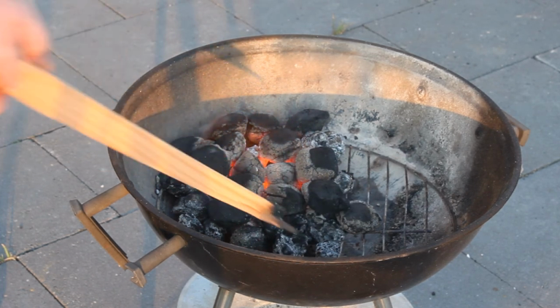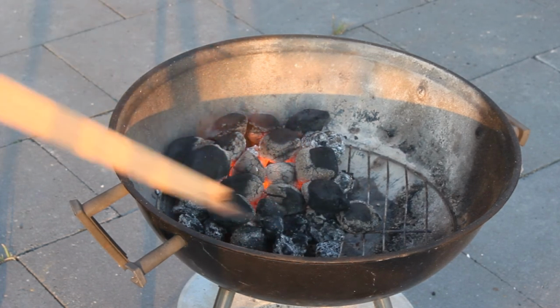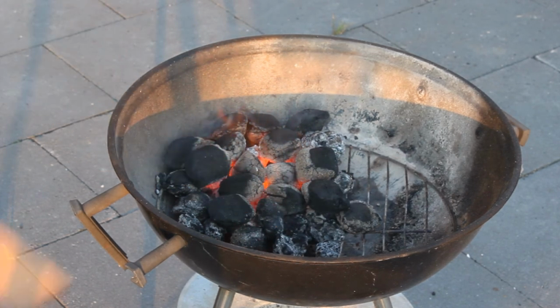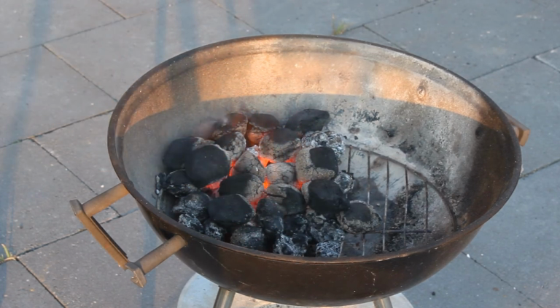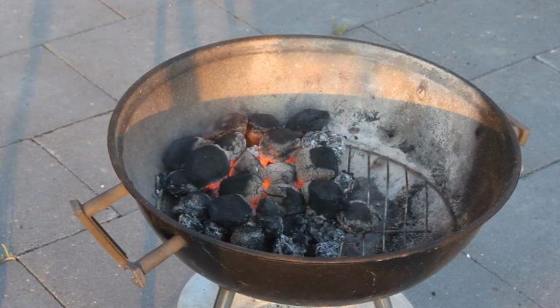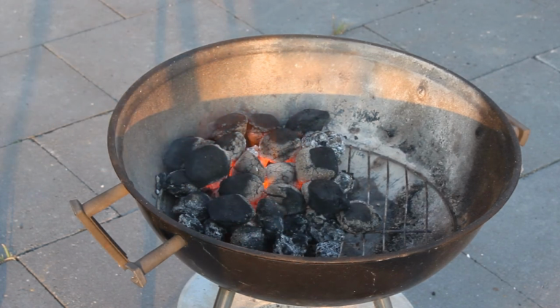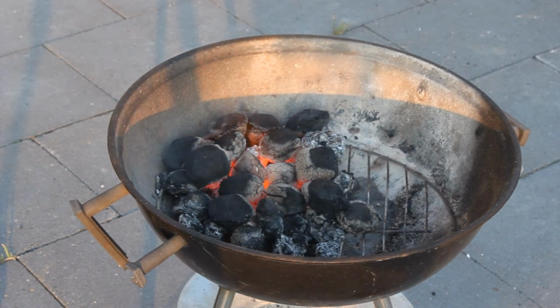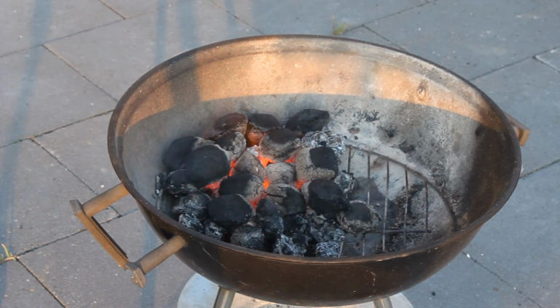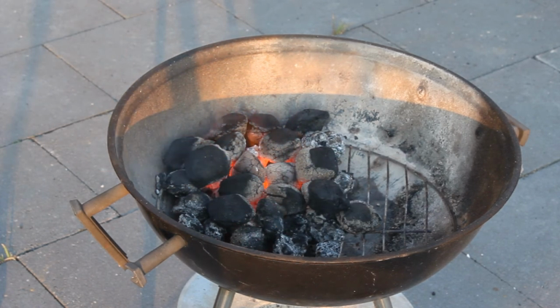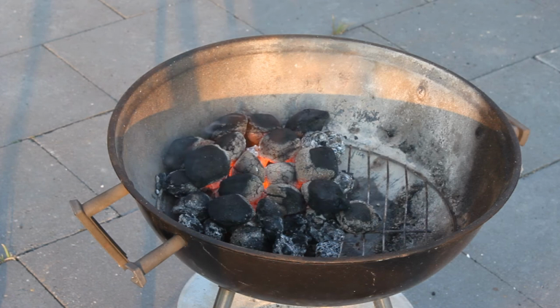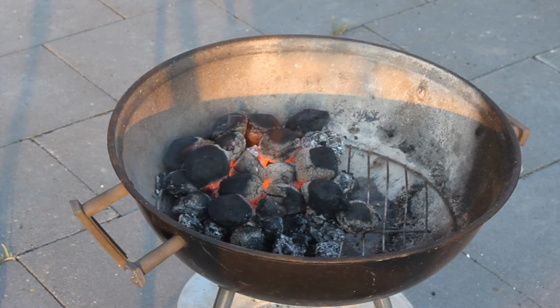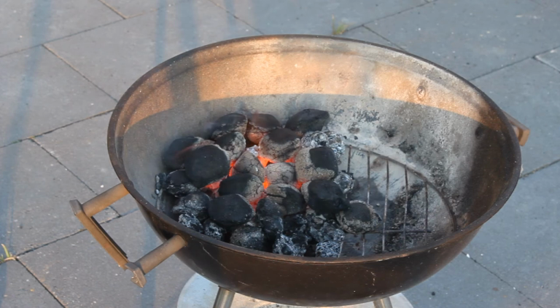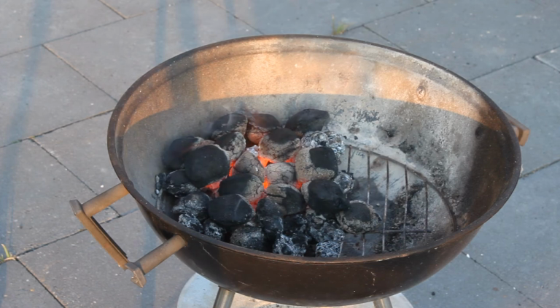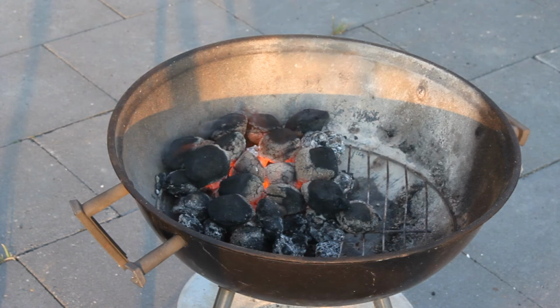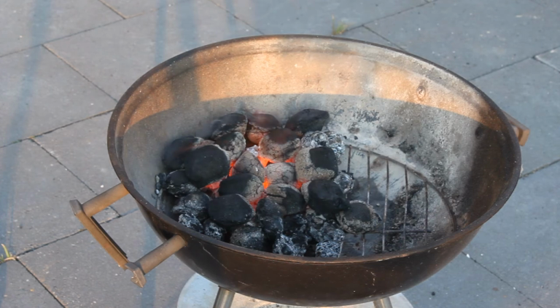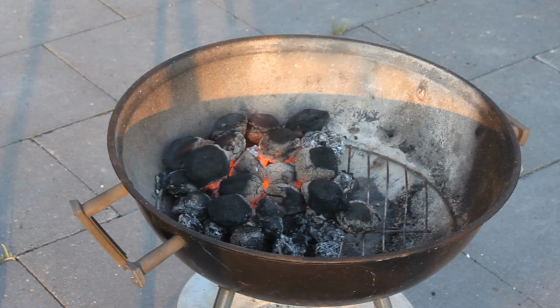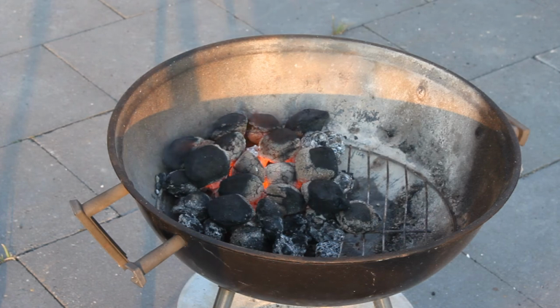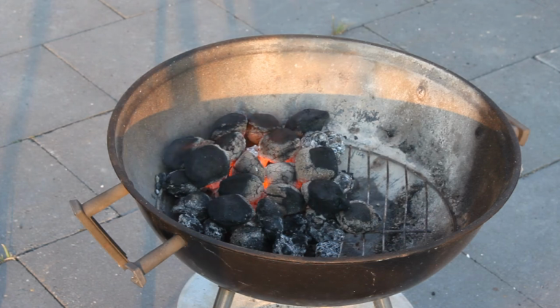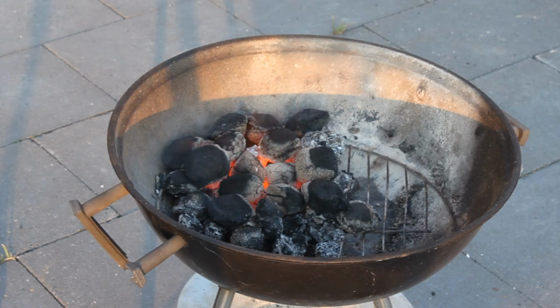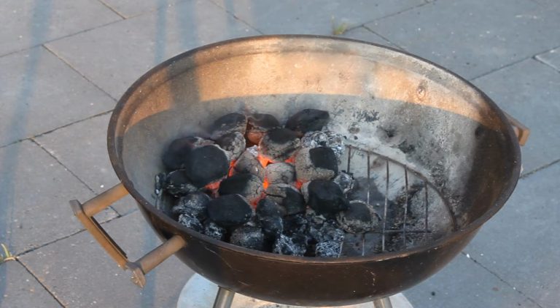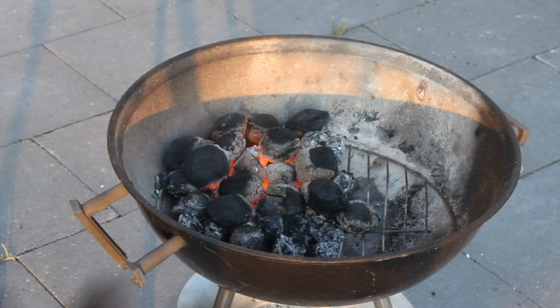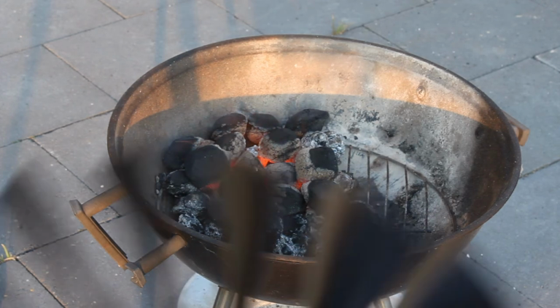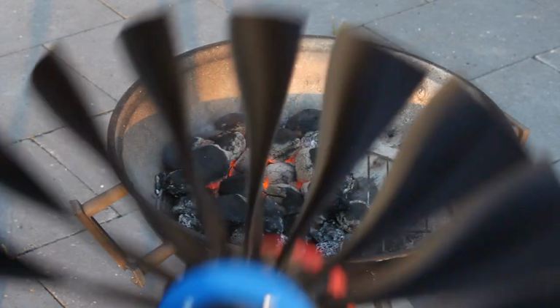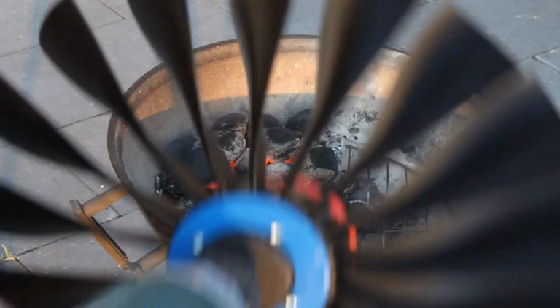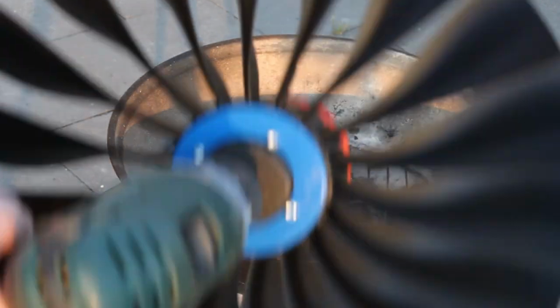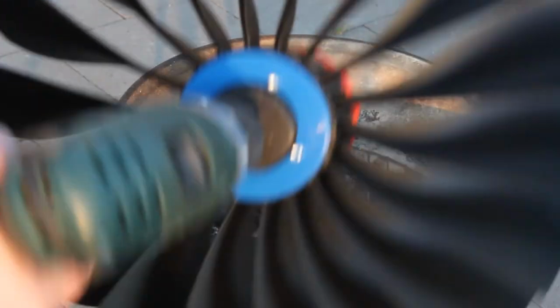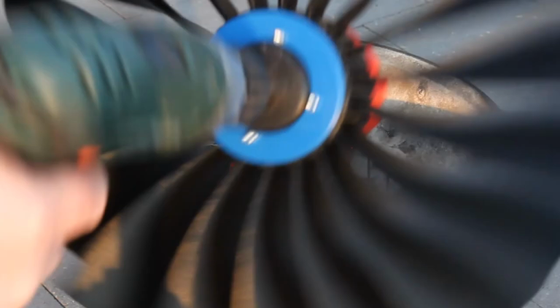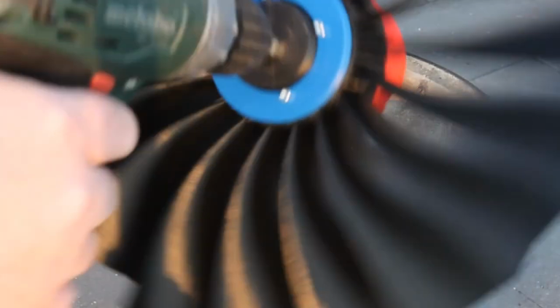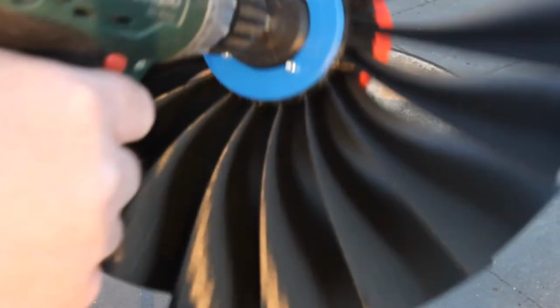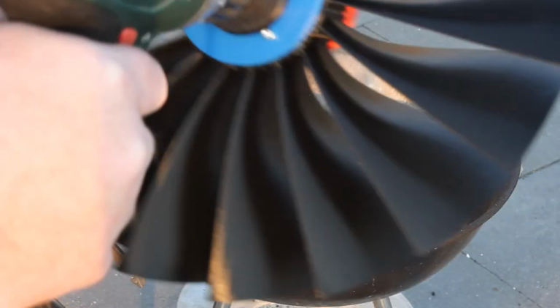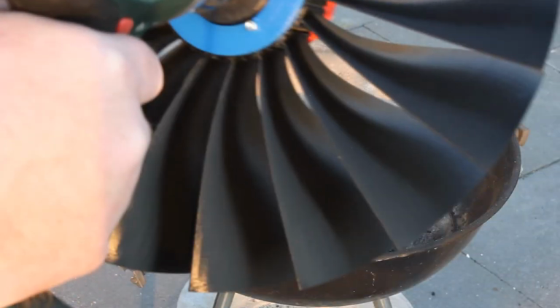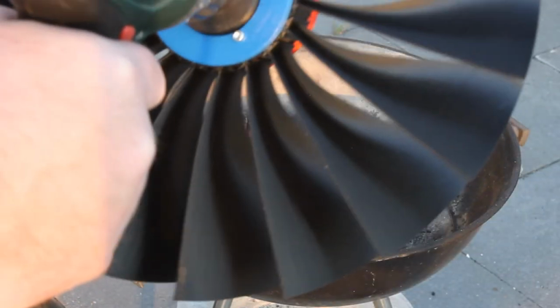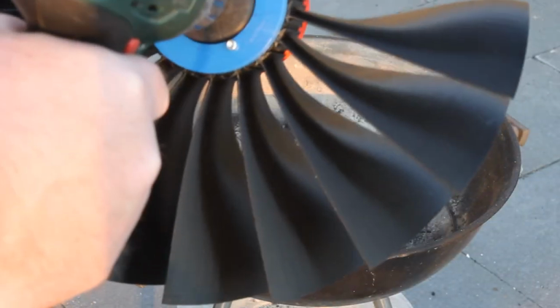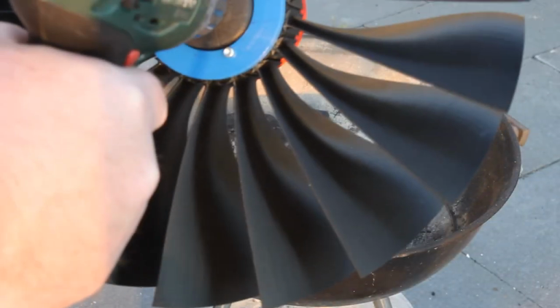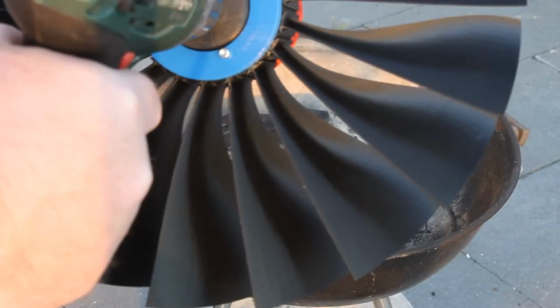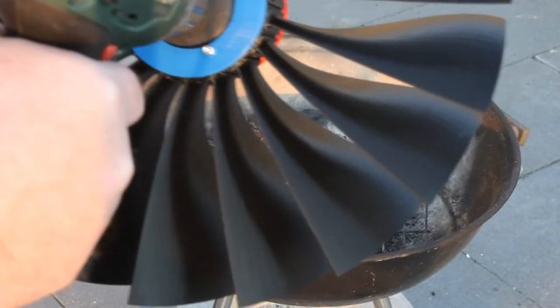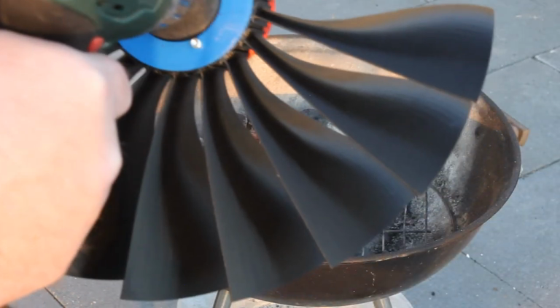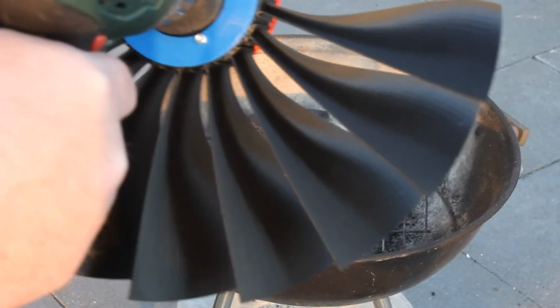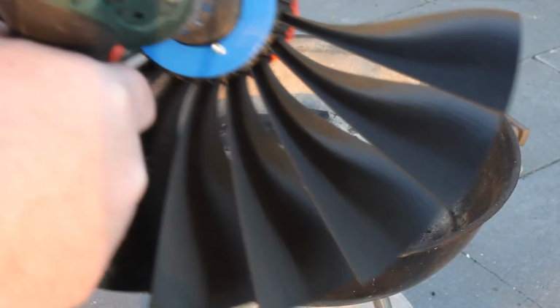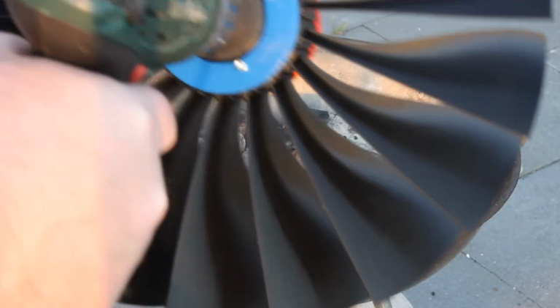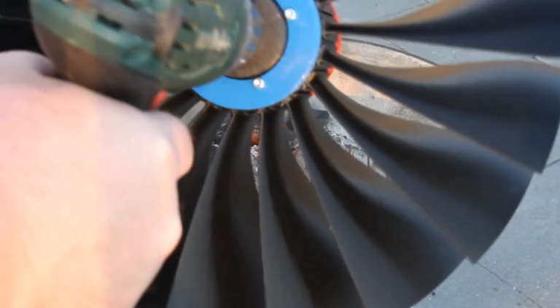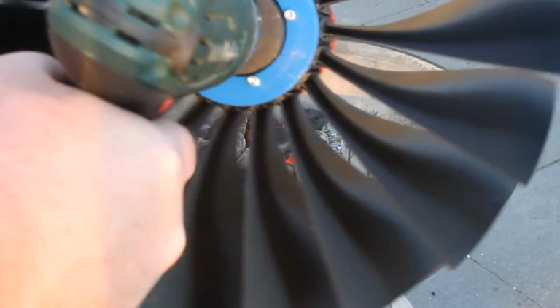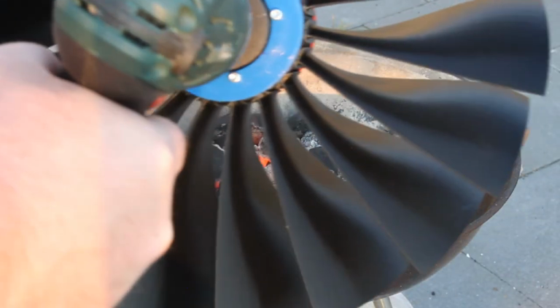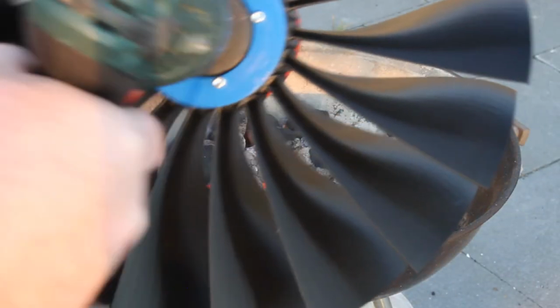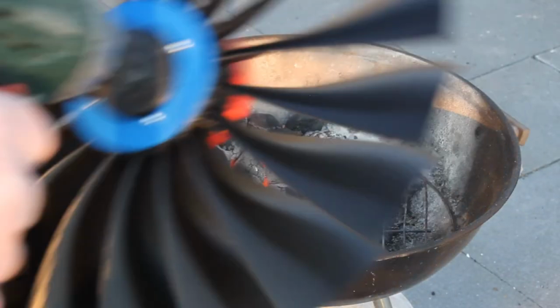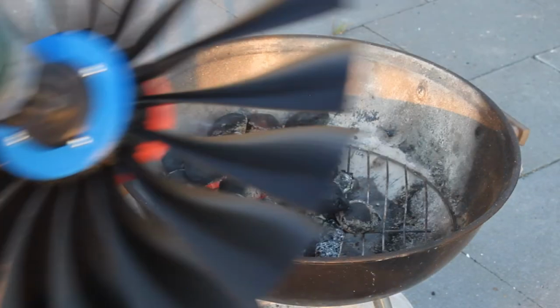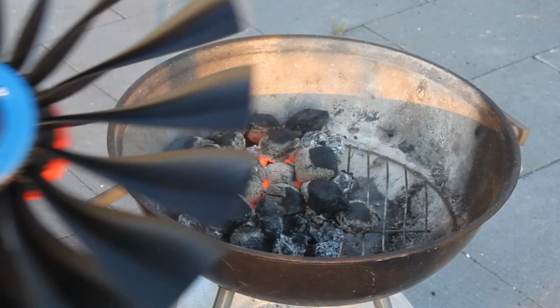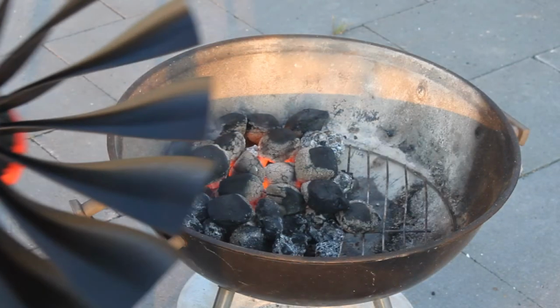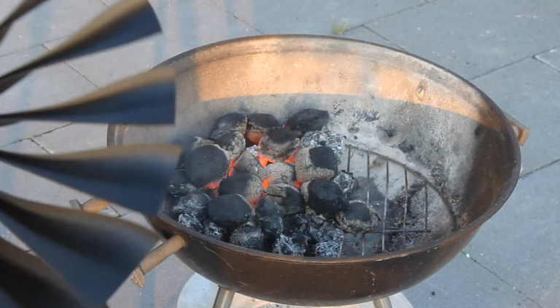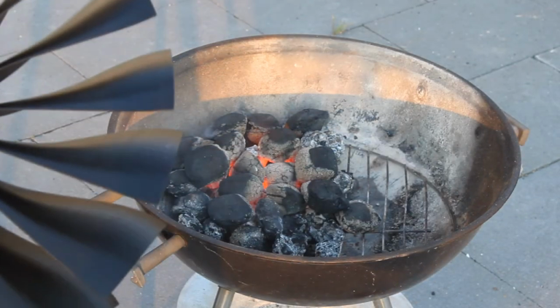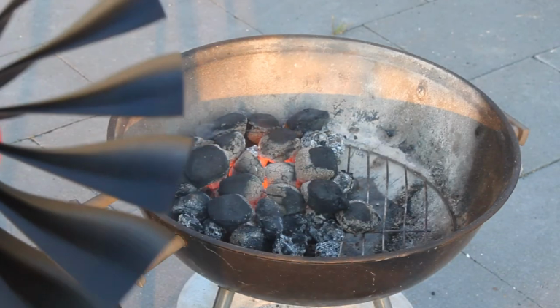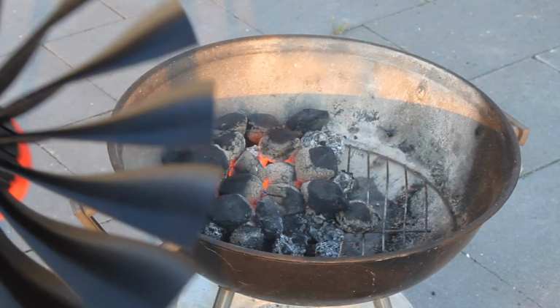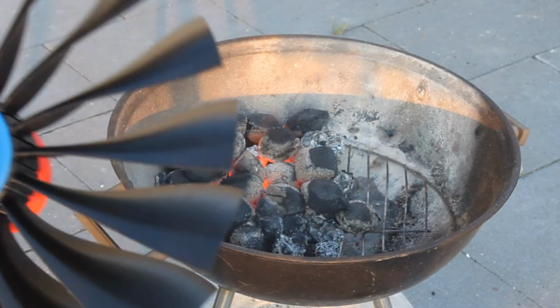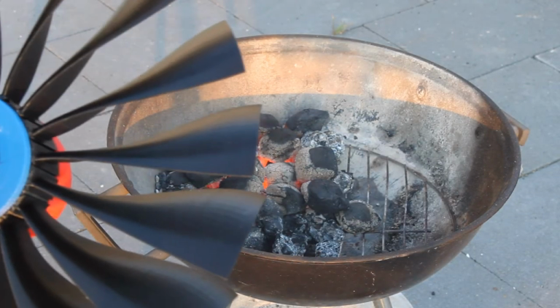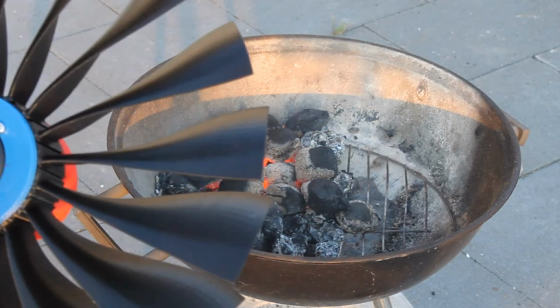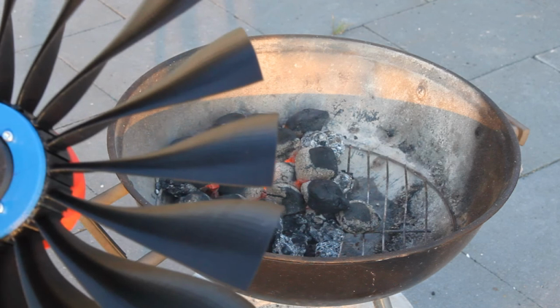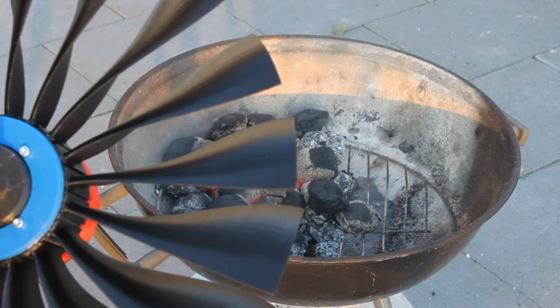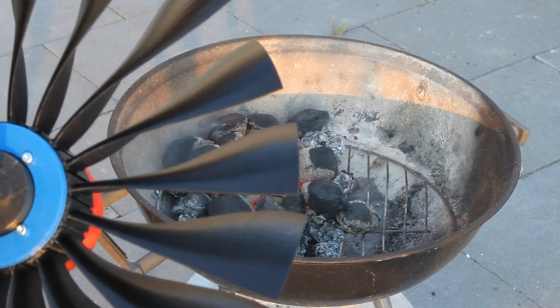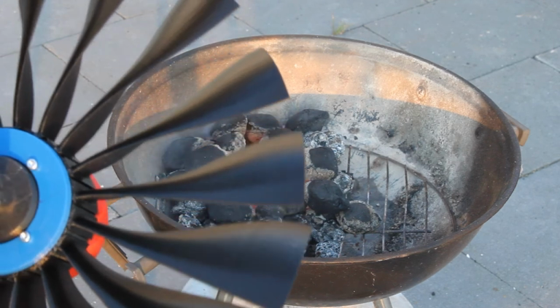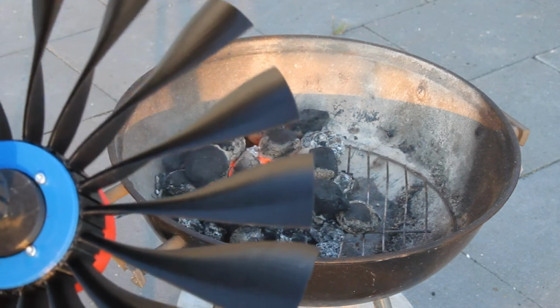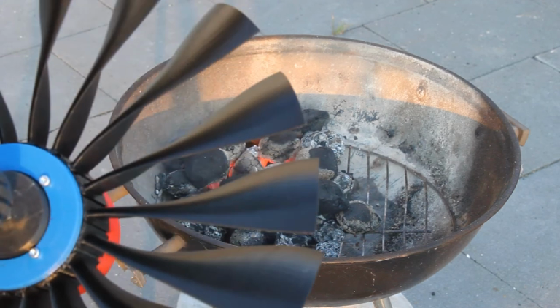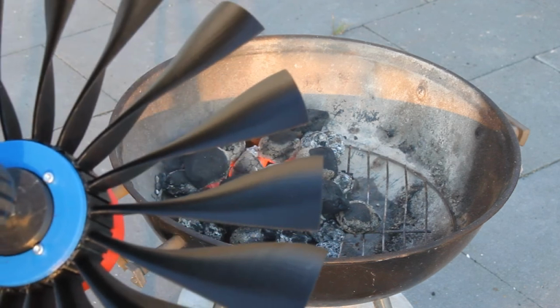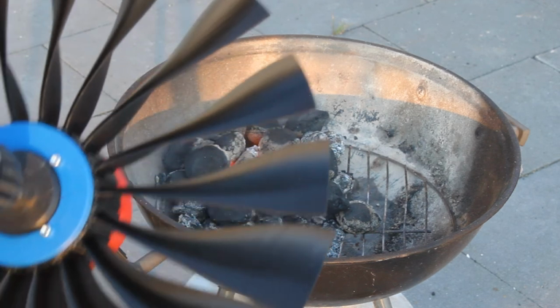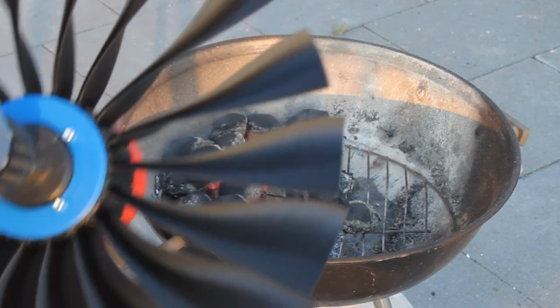That fire is nice and hot, so I call this a success. Thanks for watching and see you next time.